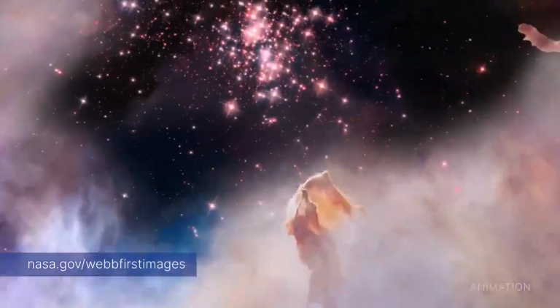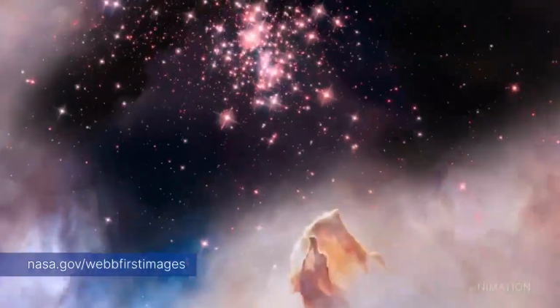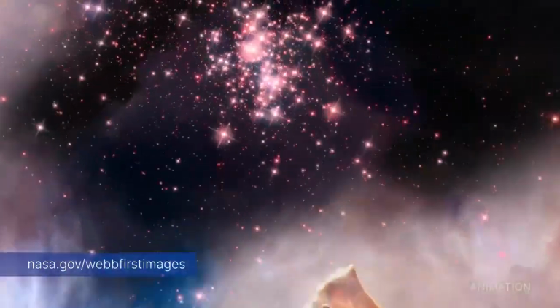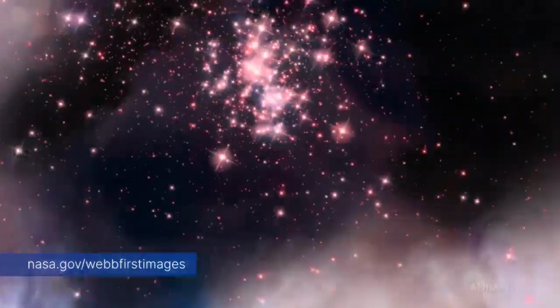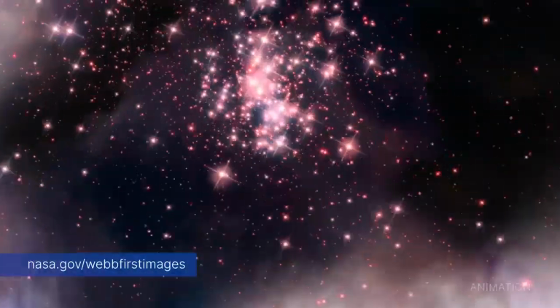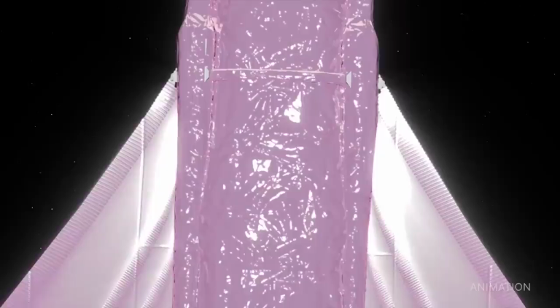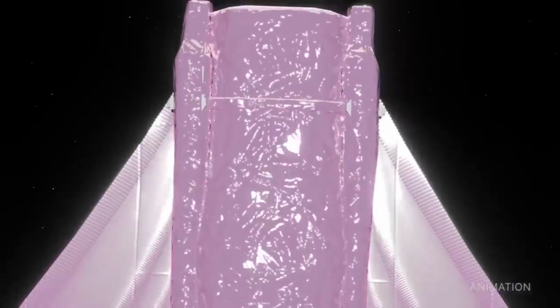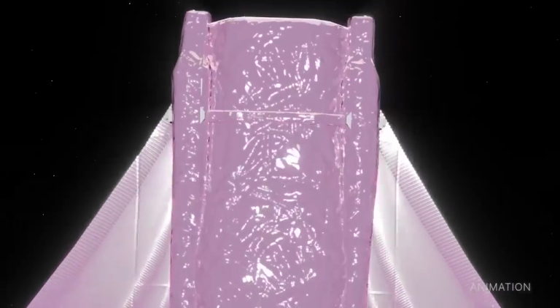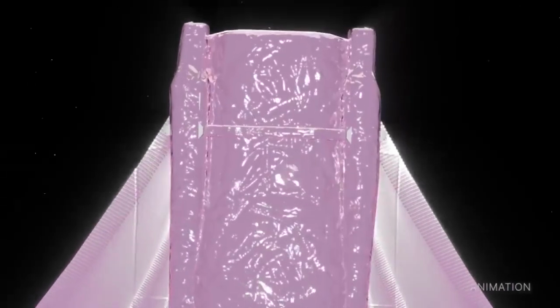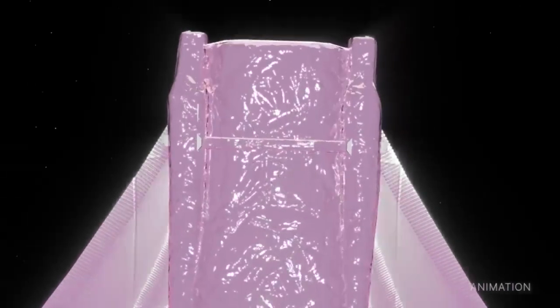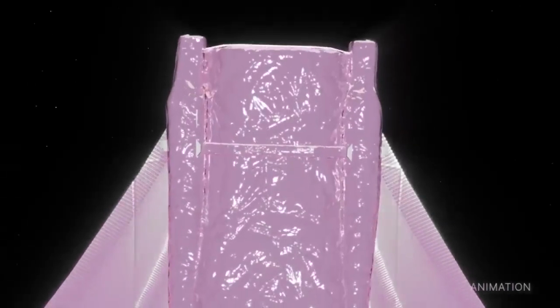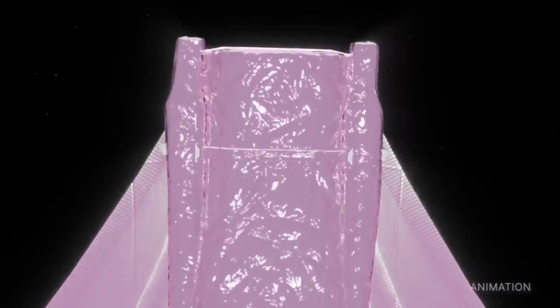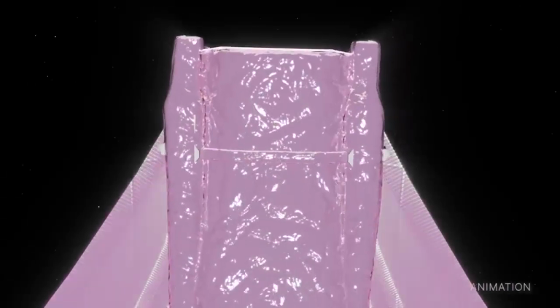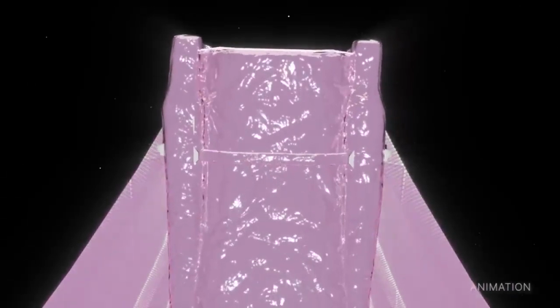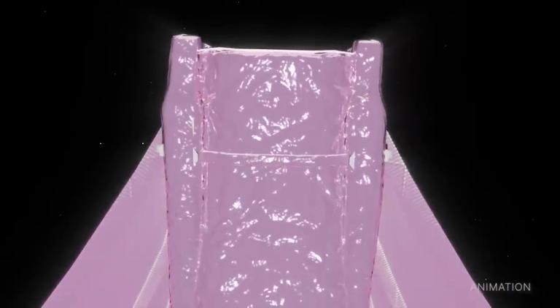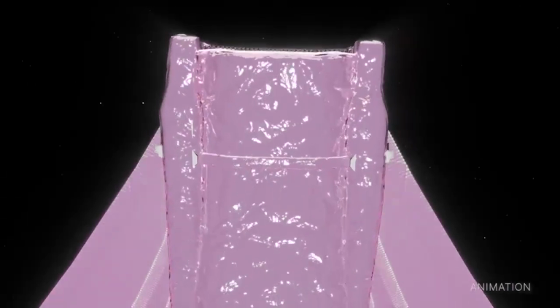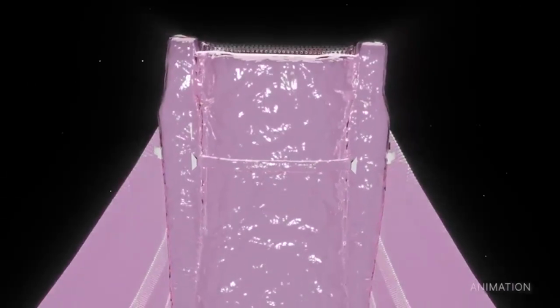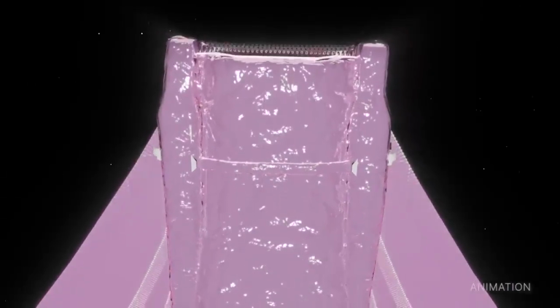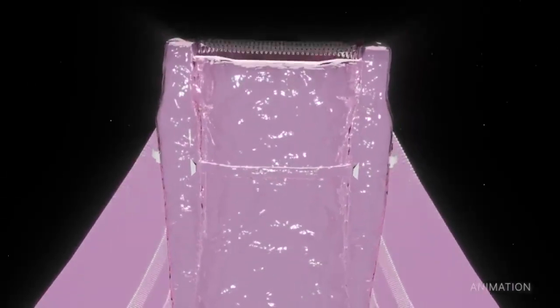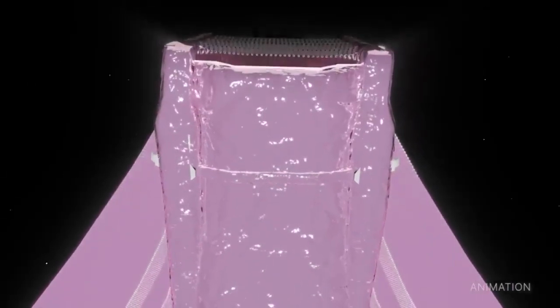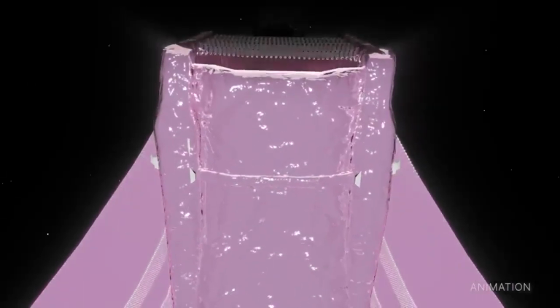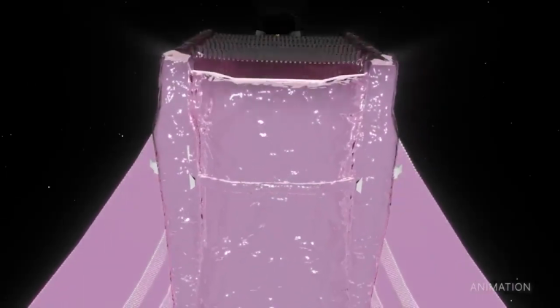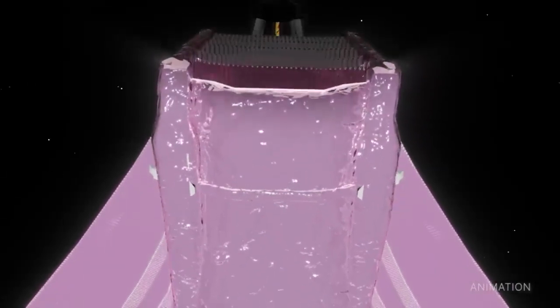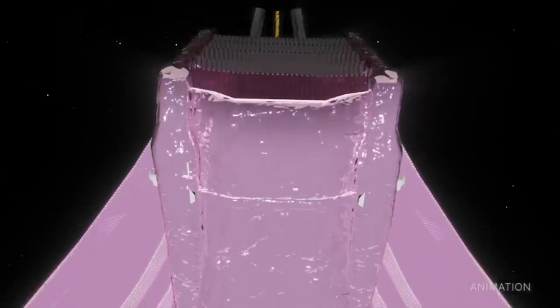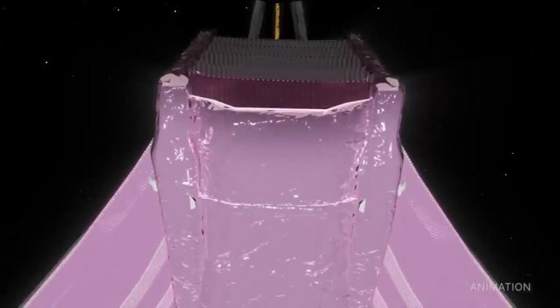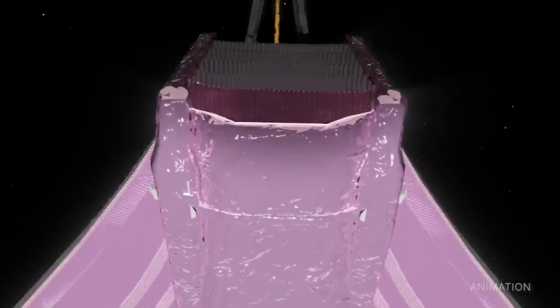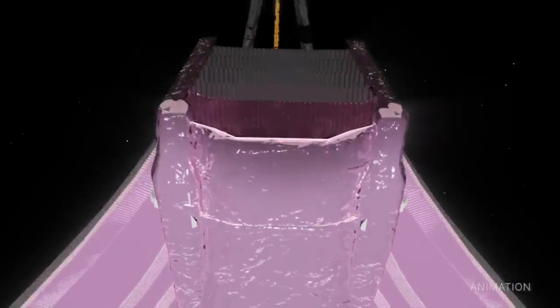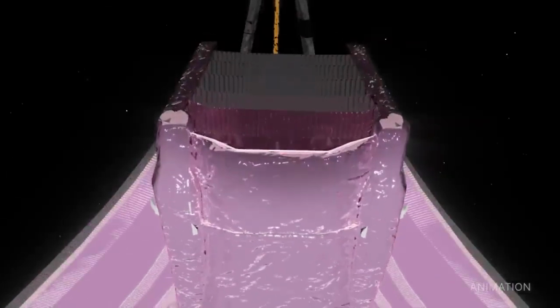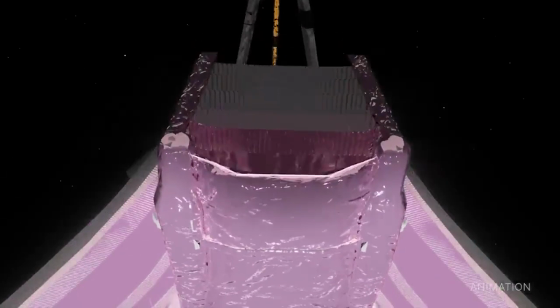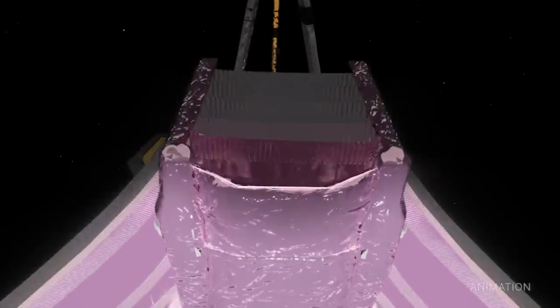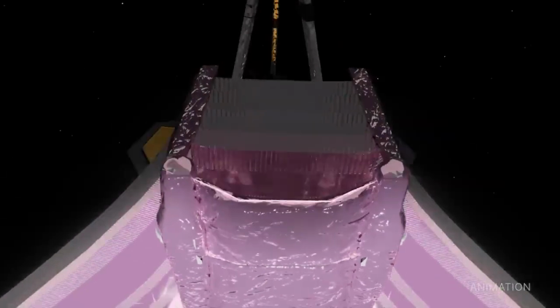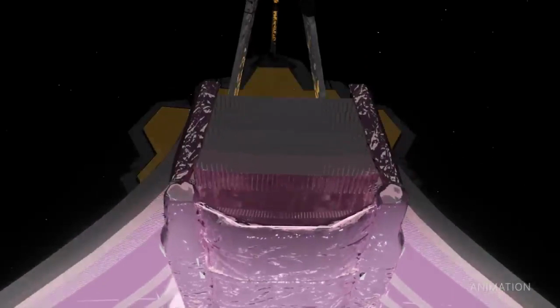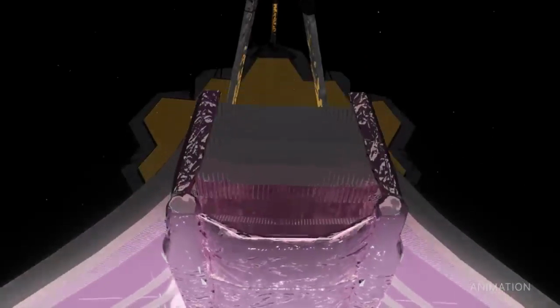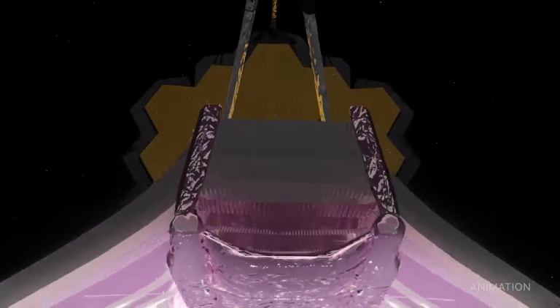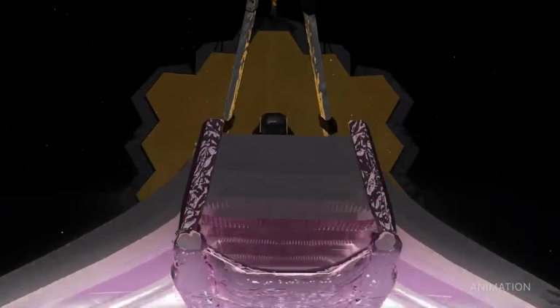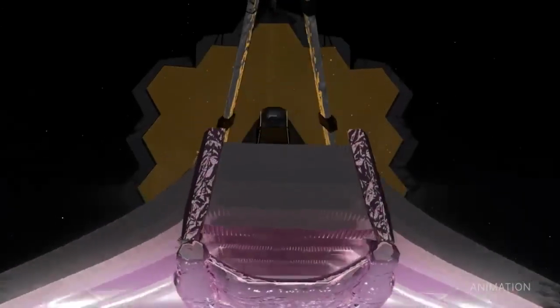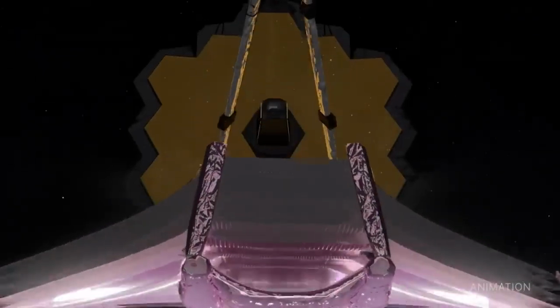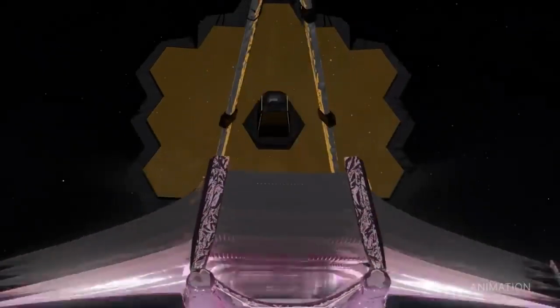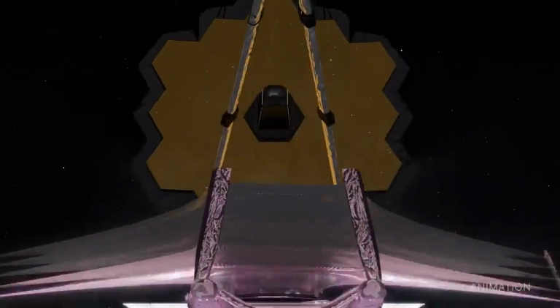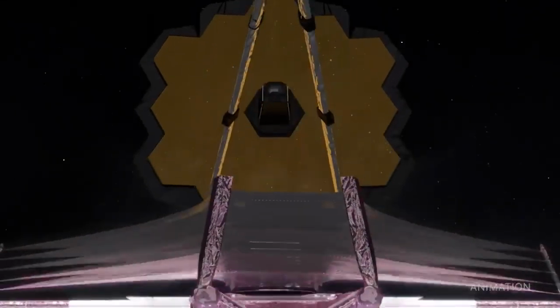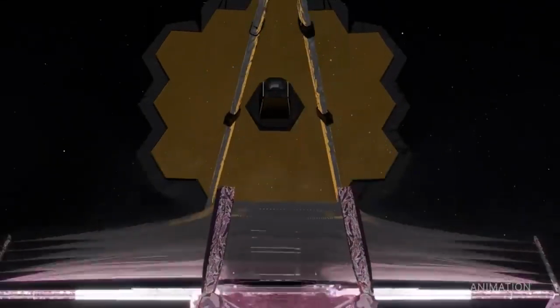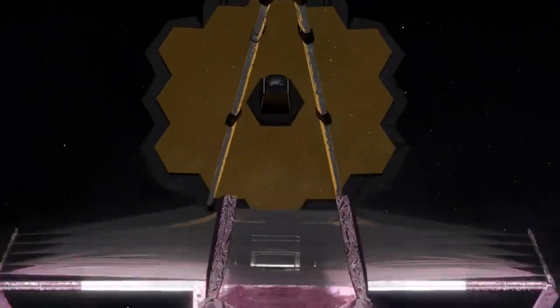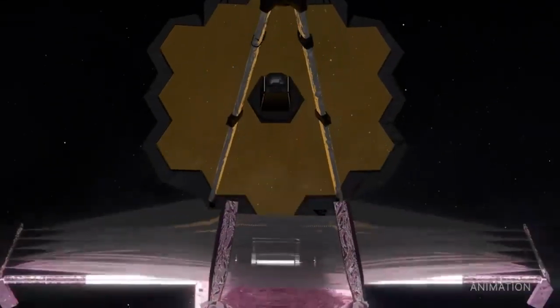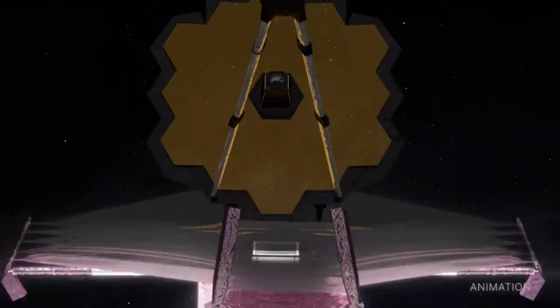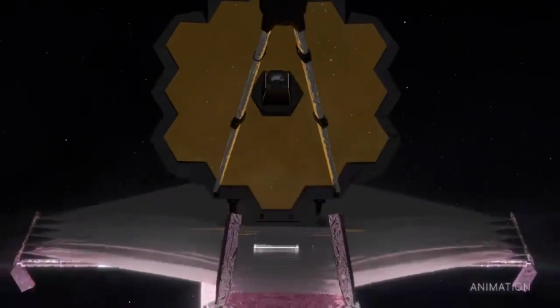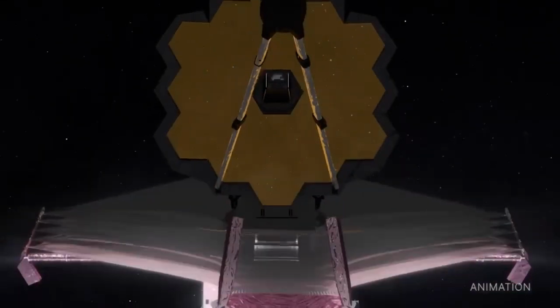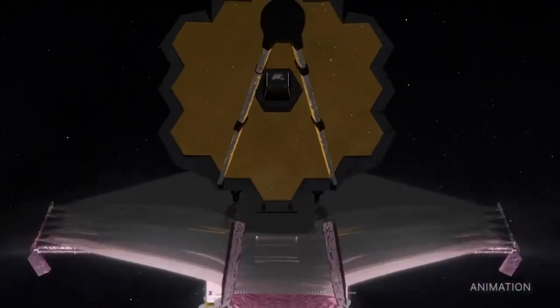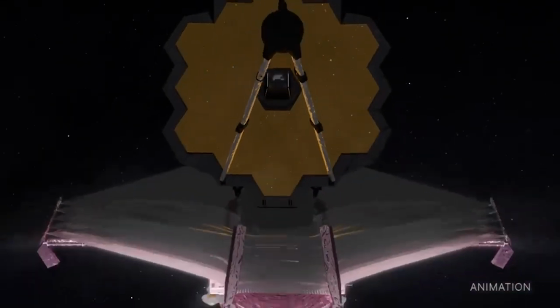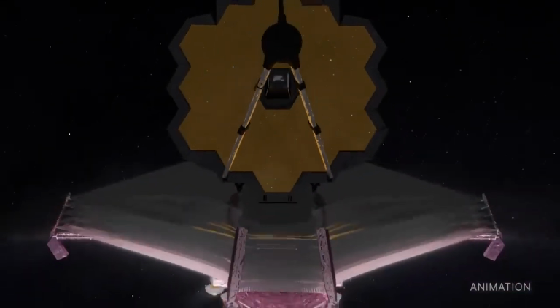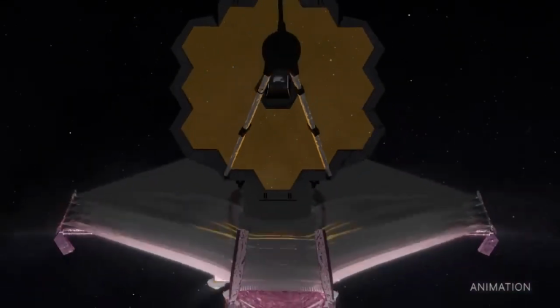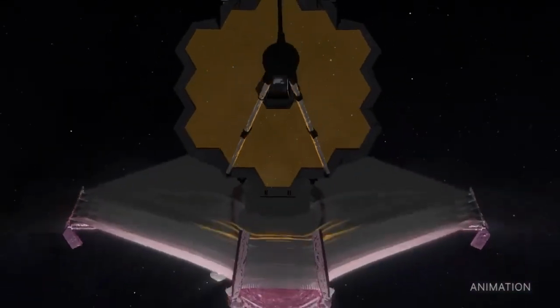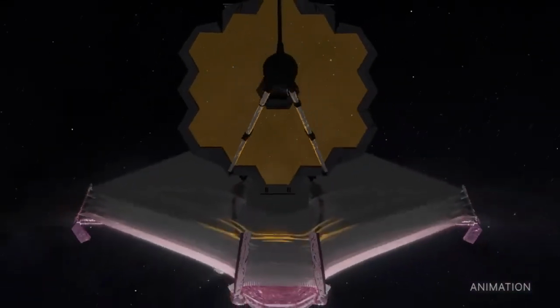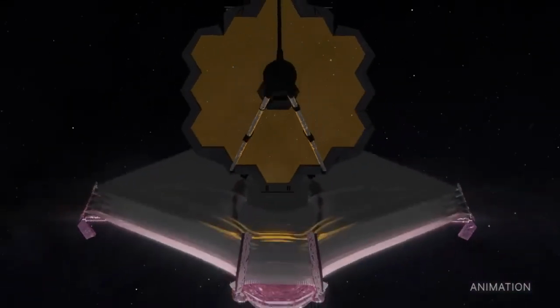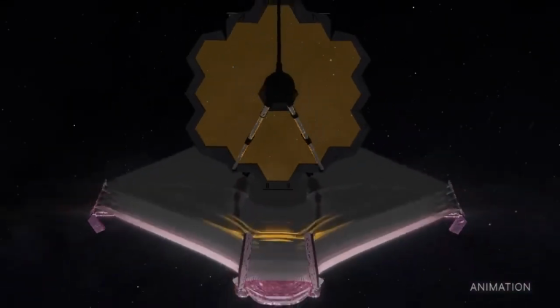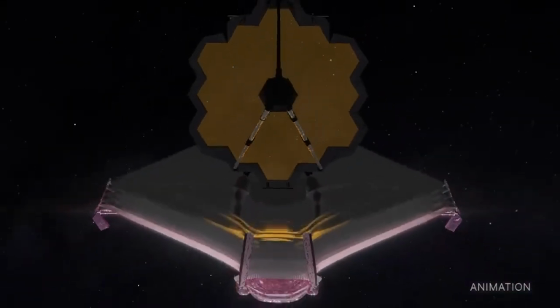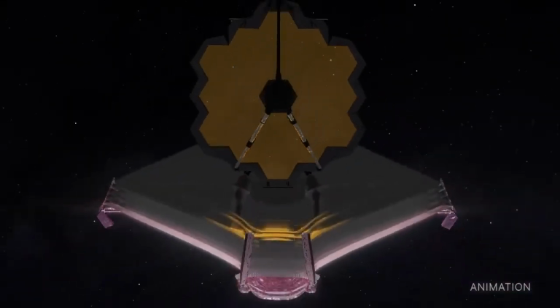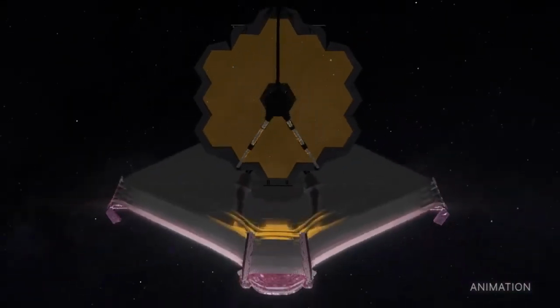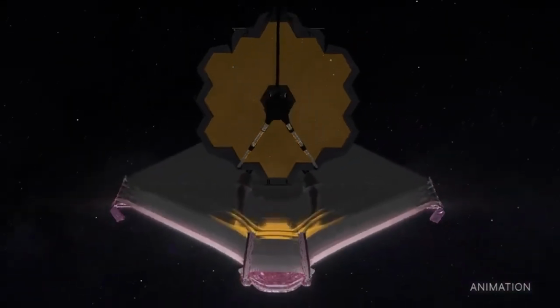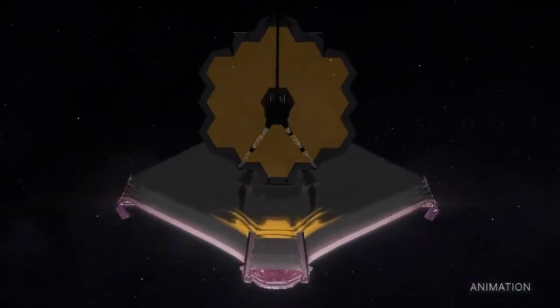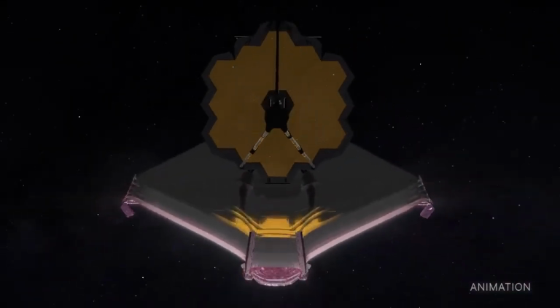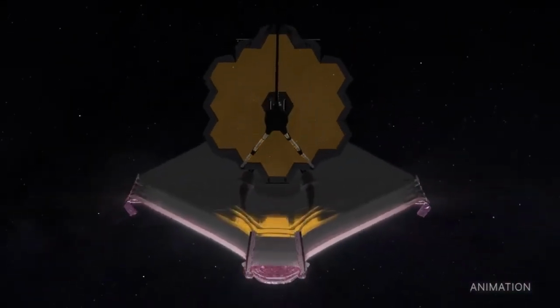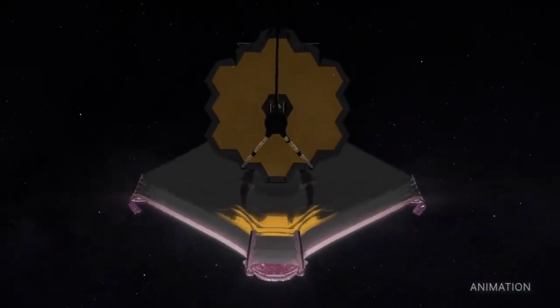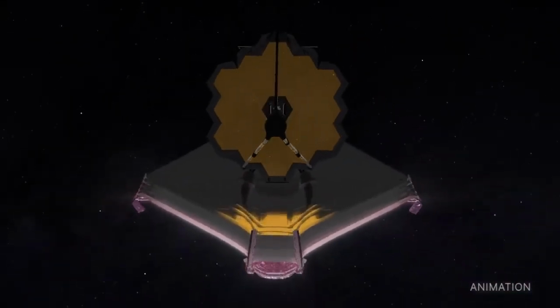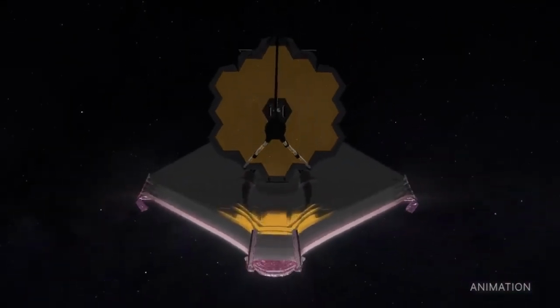These first images will demonstrate Webb at its full power, ready to begin its mission to unfold the infrared universe.